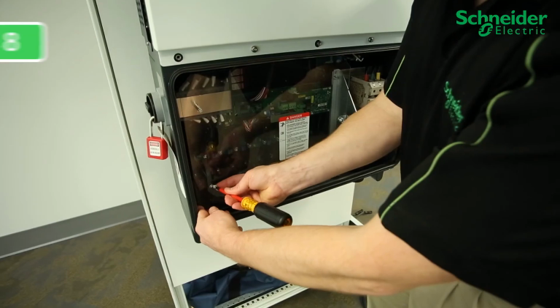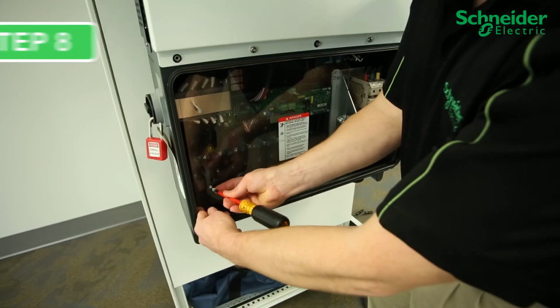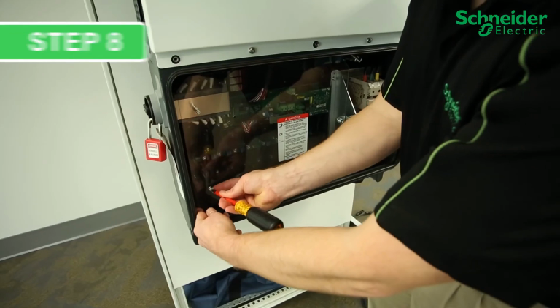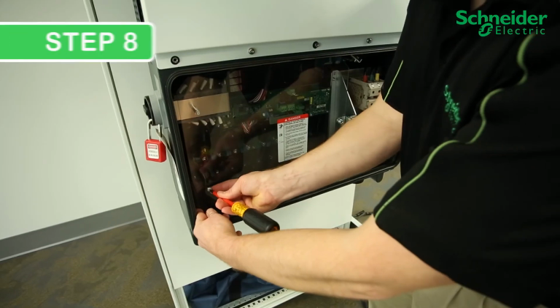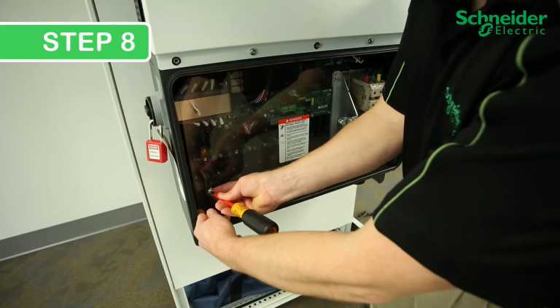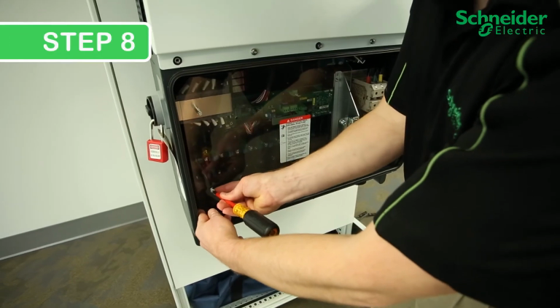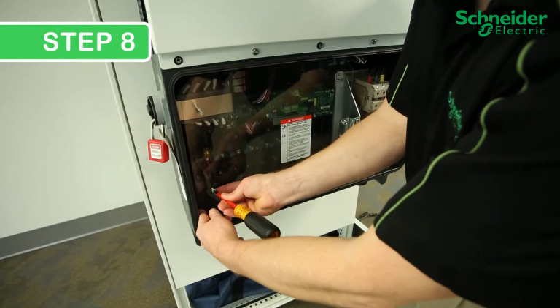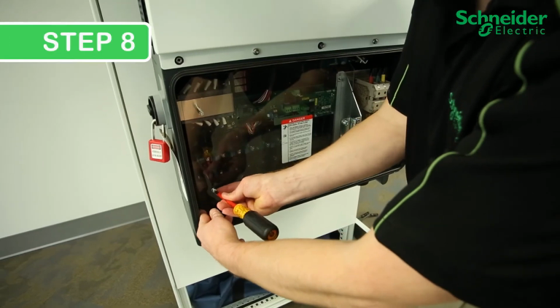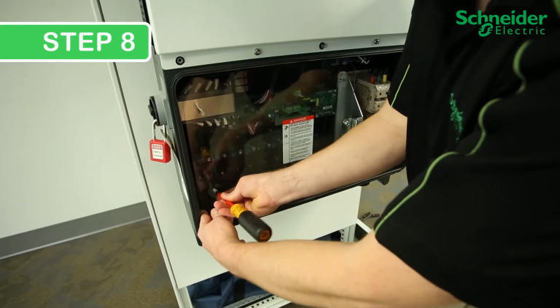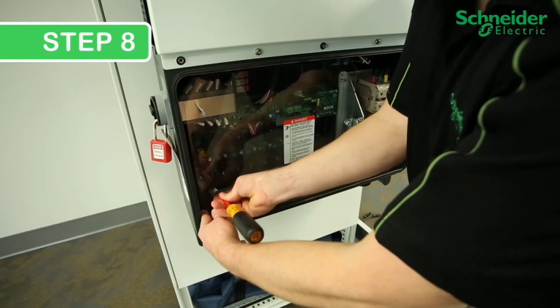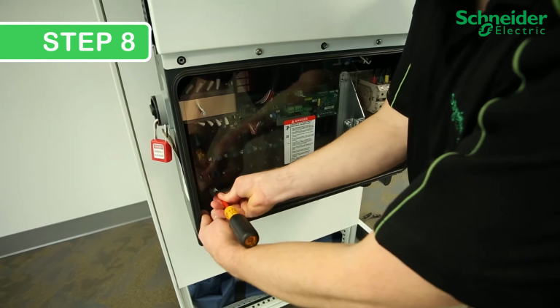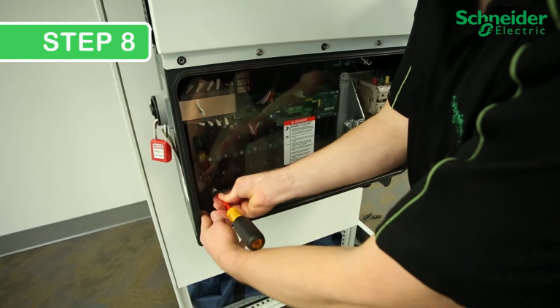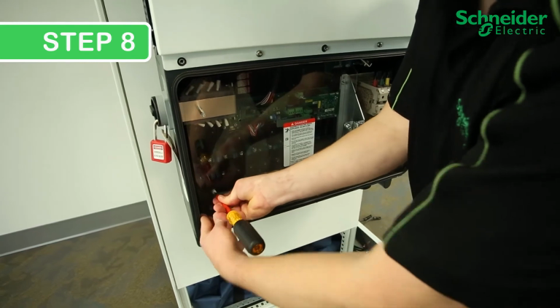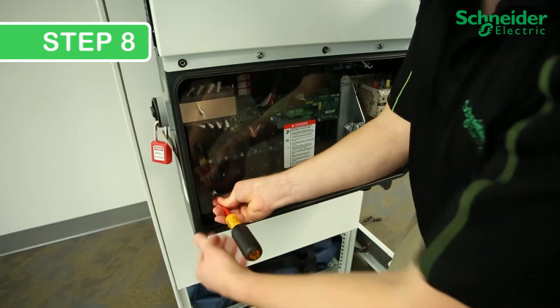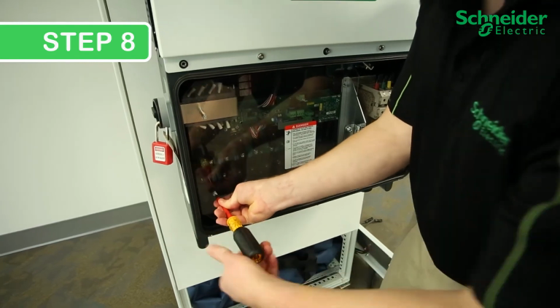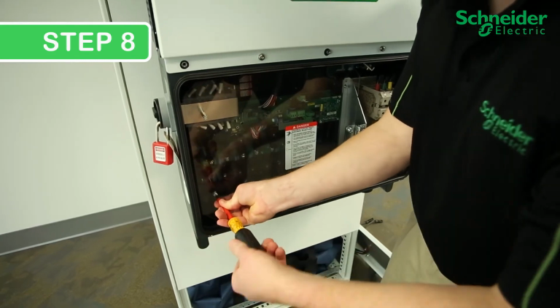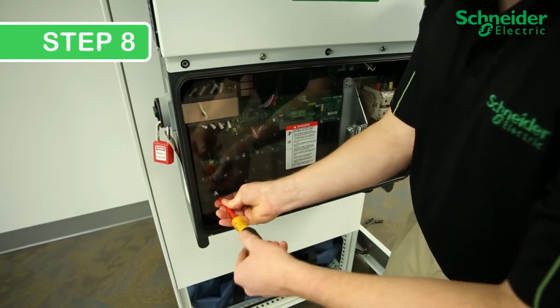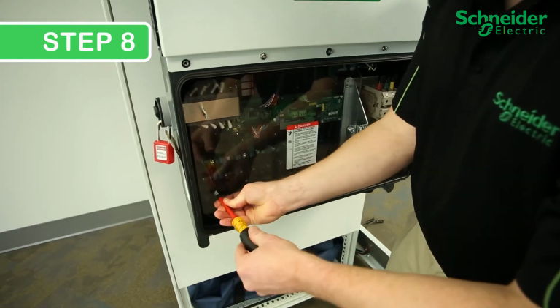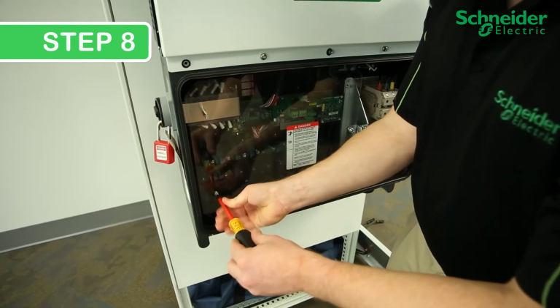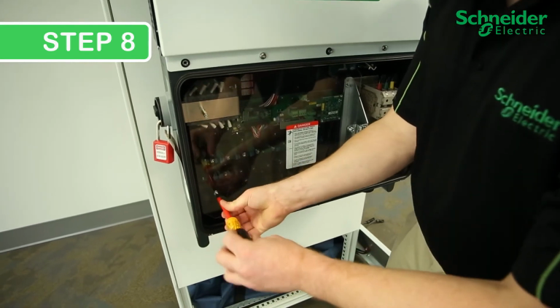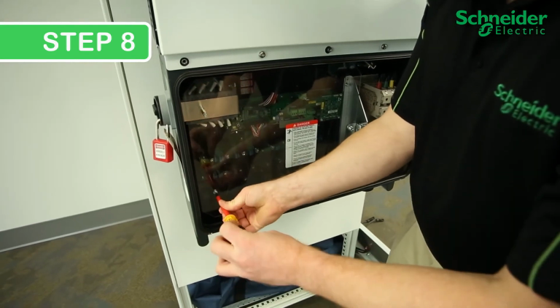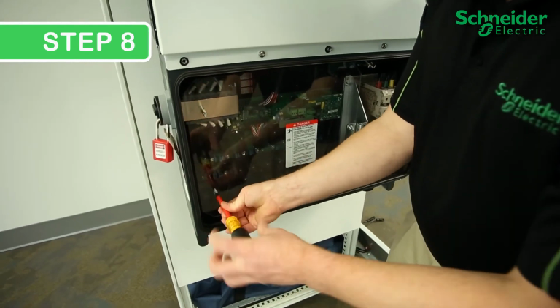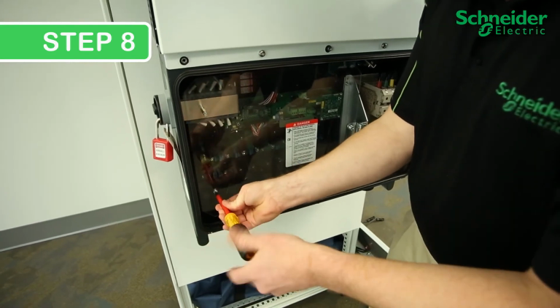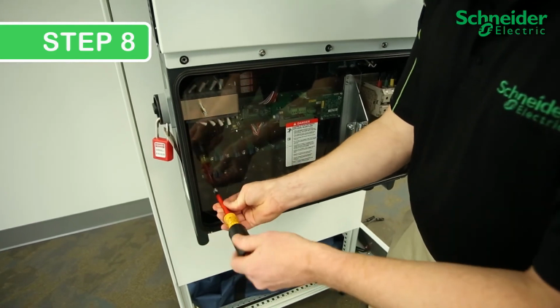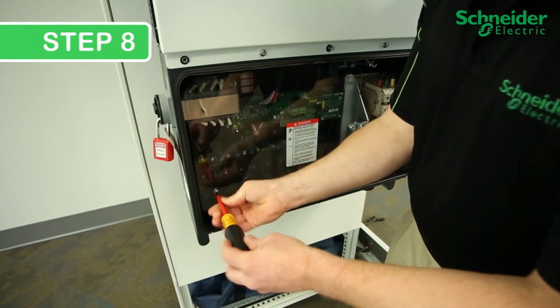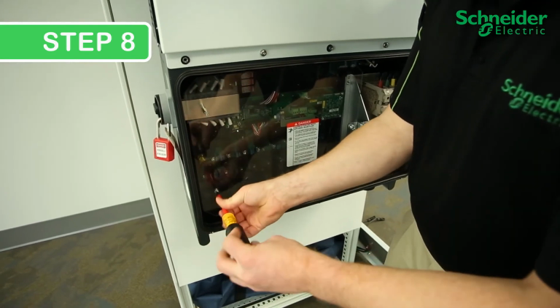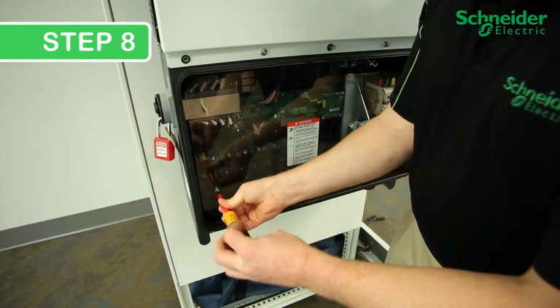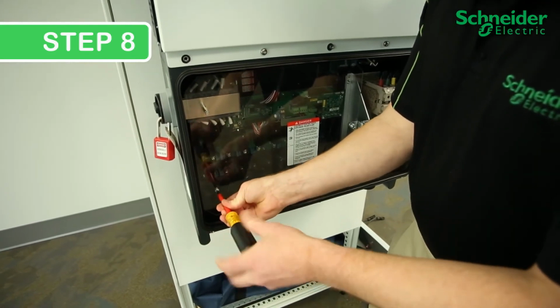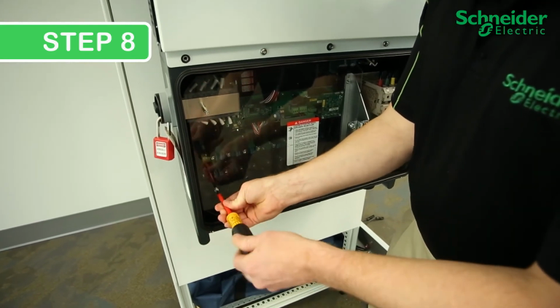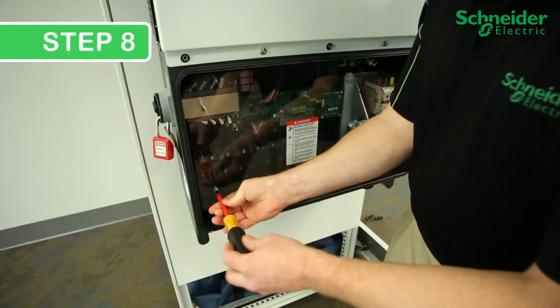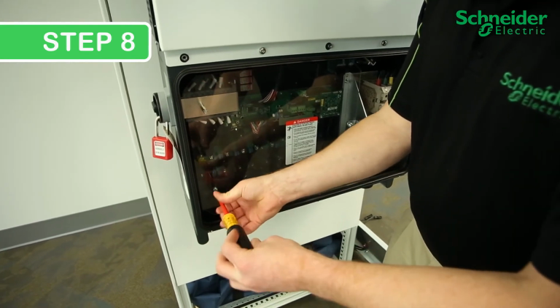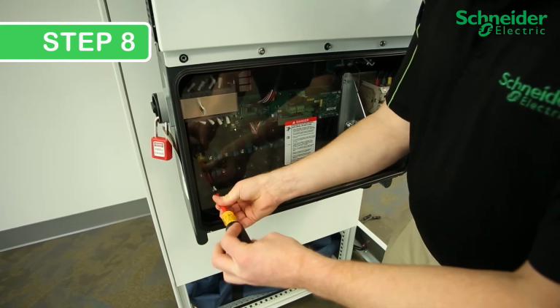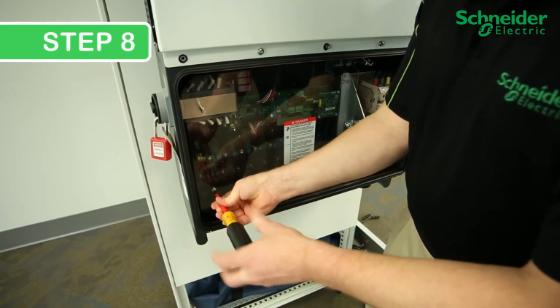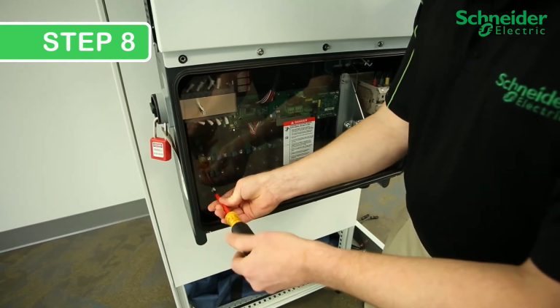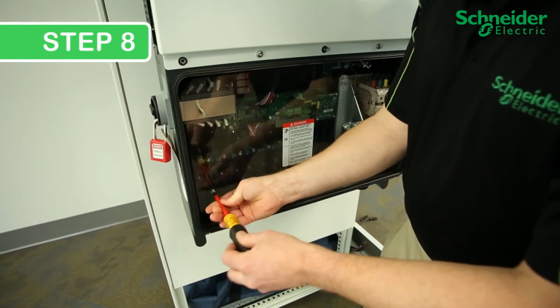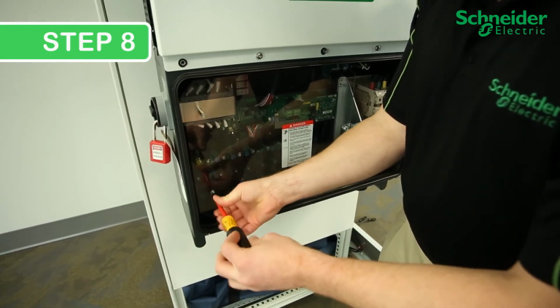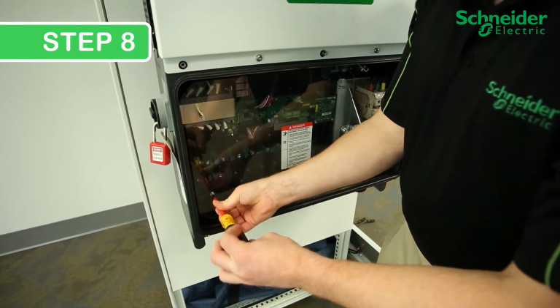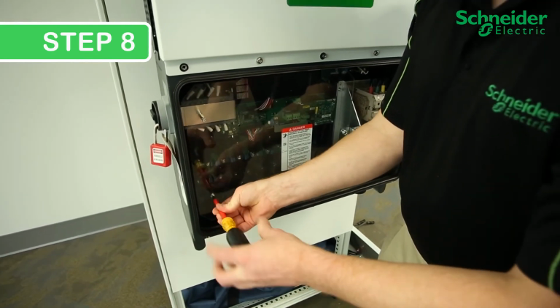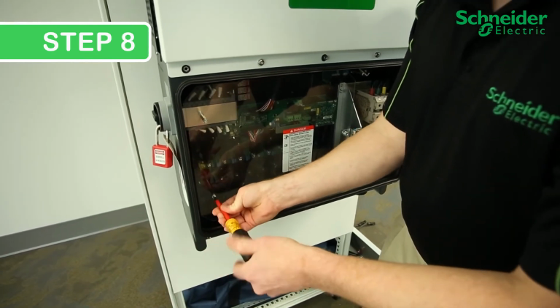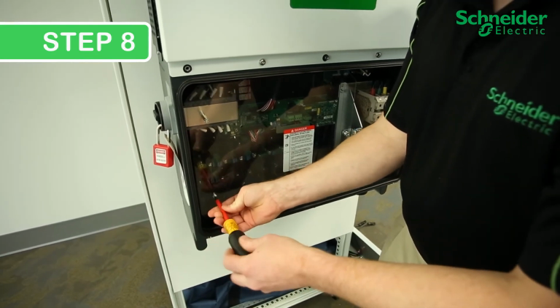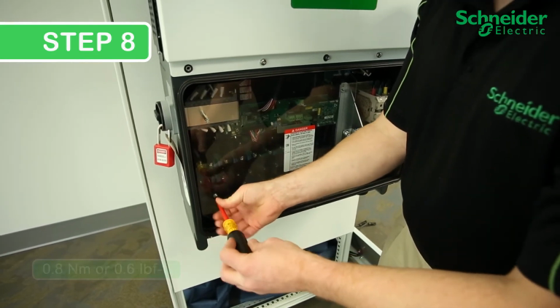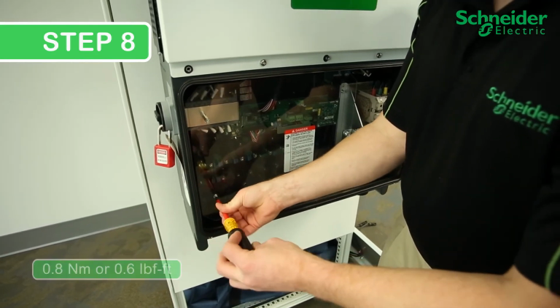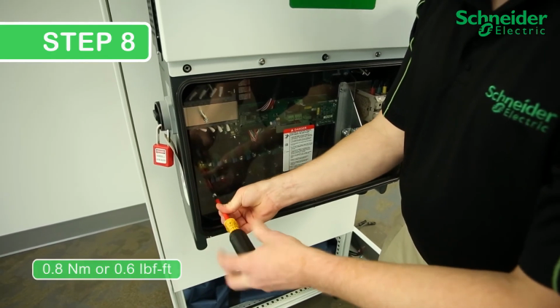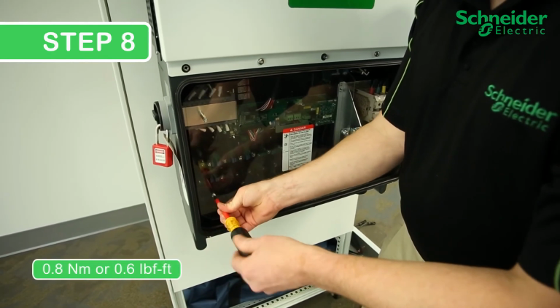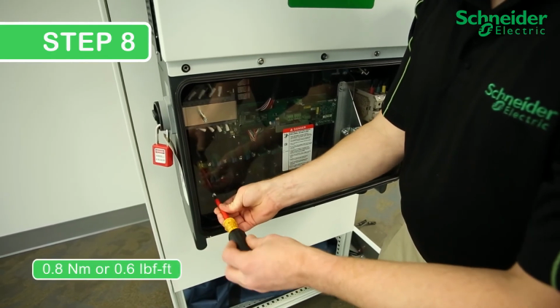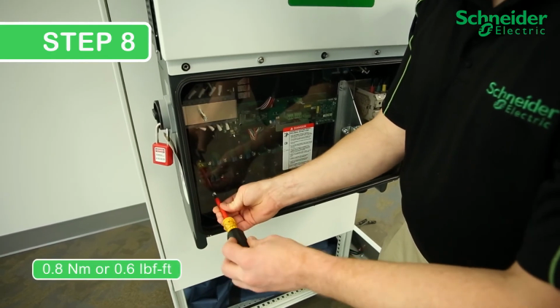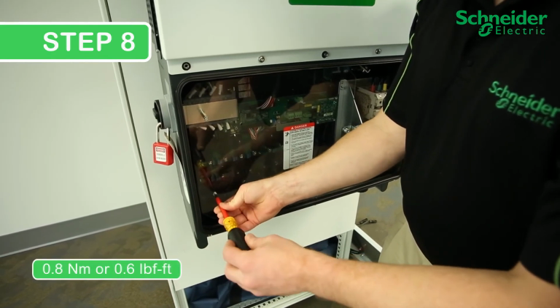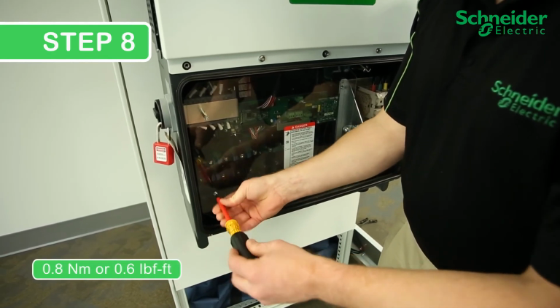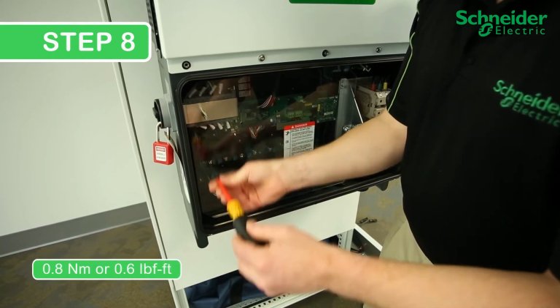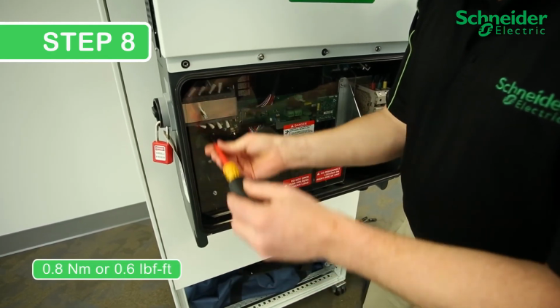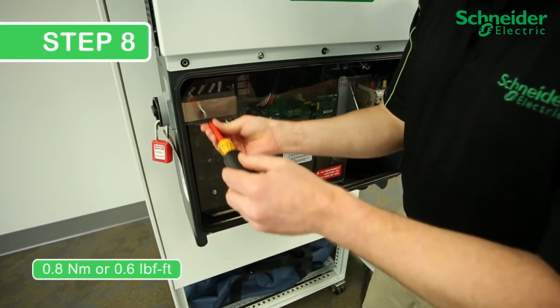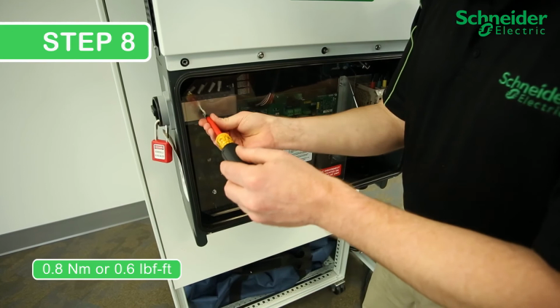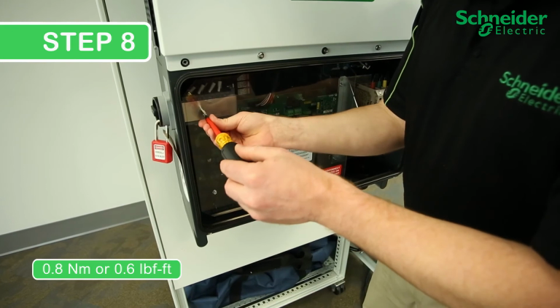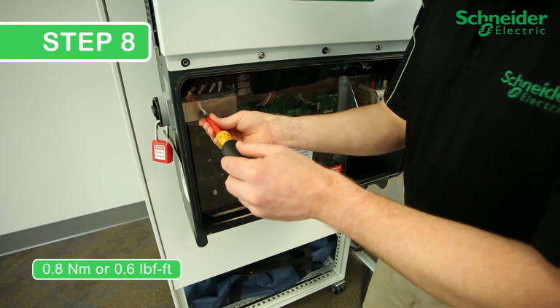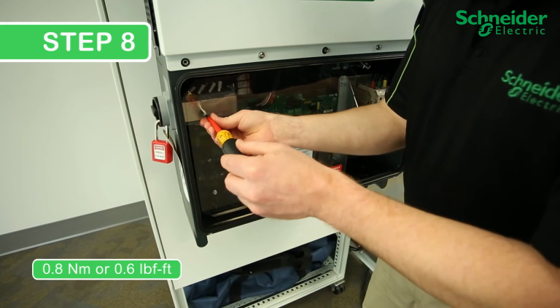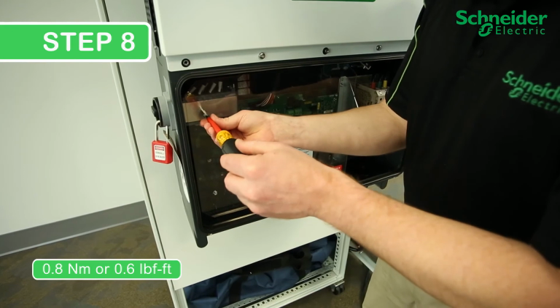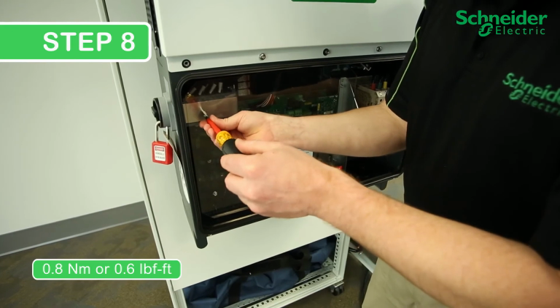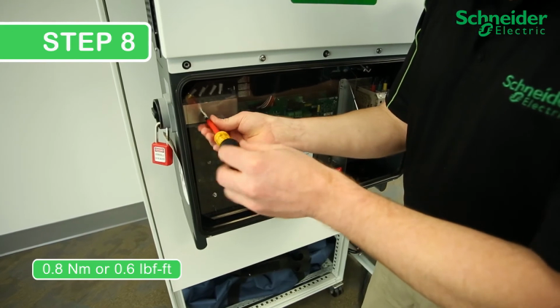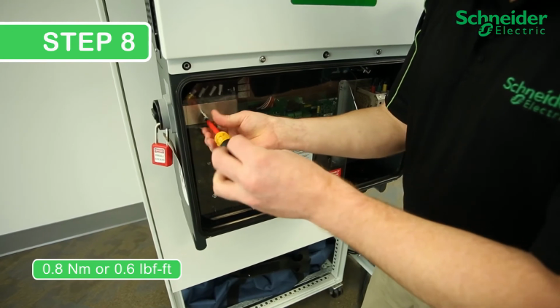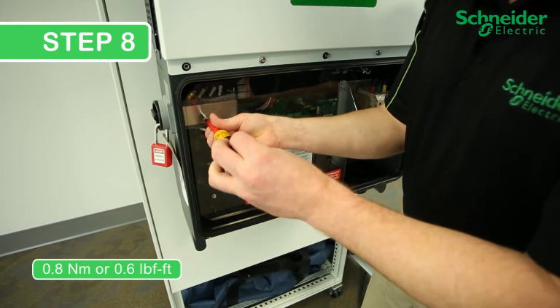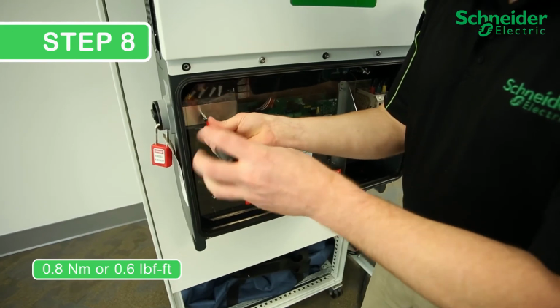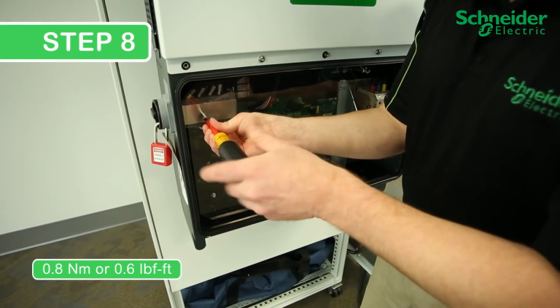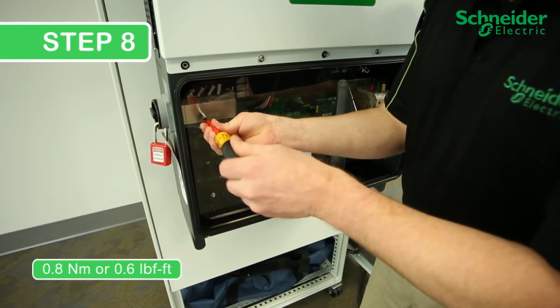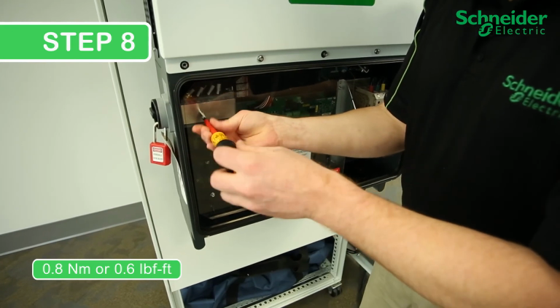Step 8. Close the protection panel. Torque the No. 2 Phillips screws to 0.8 Nm, or 0.6 lb-foot.